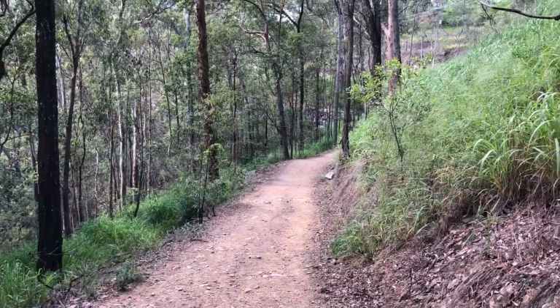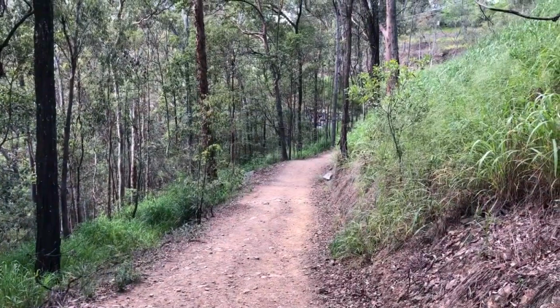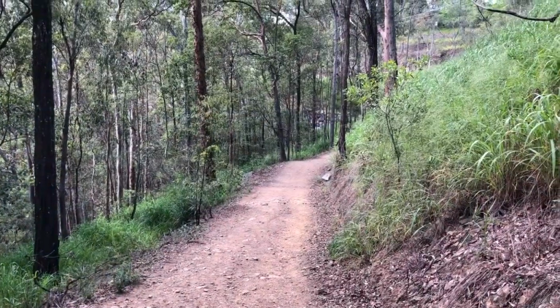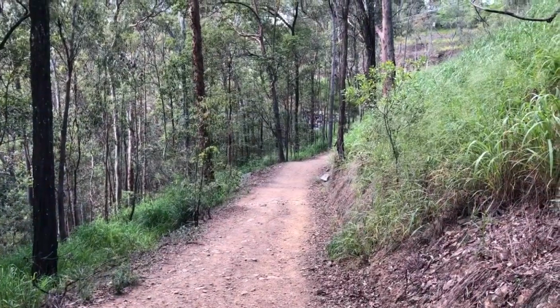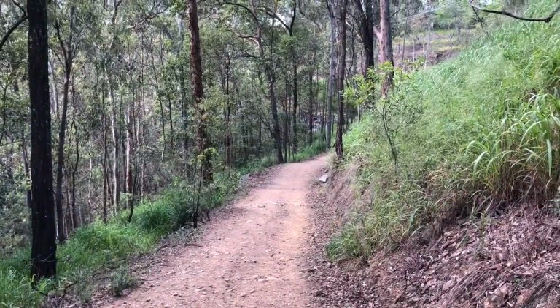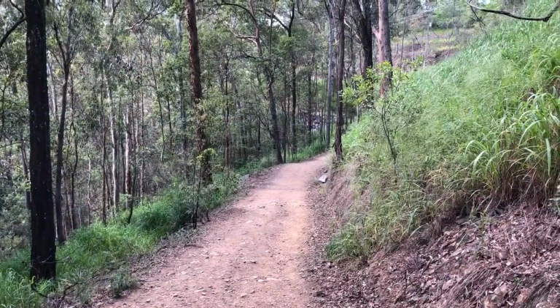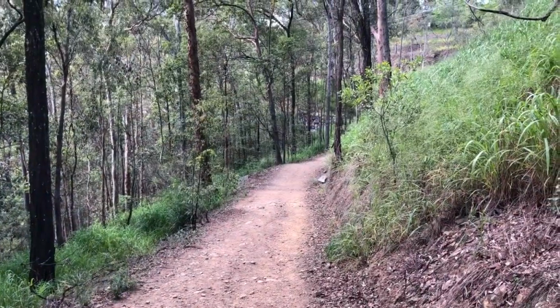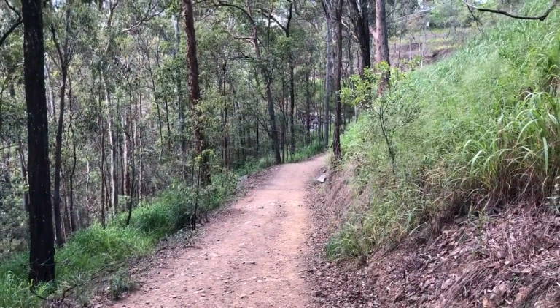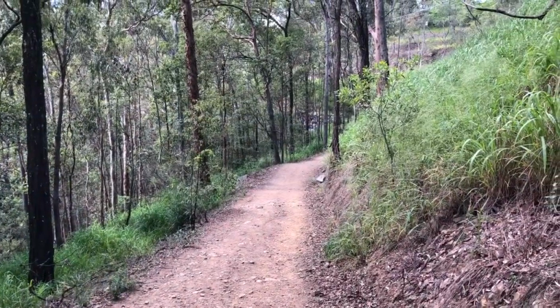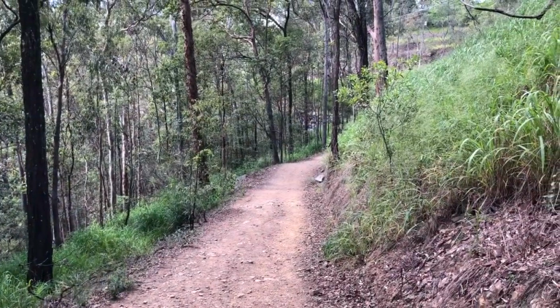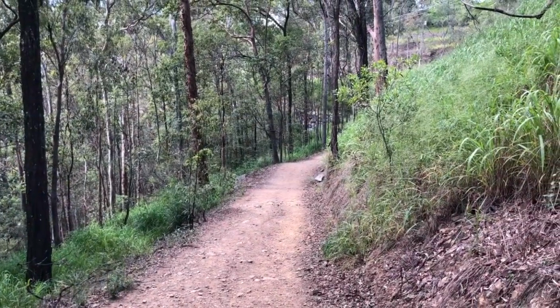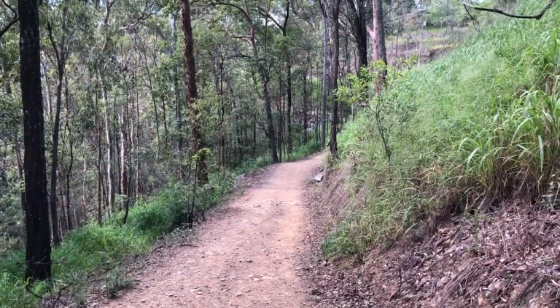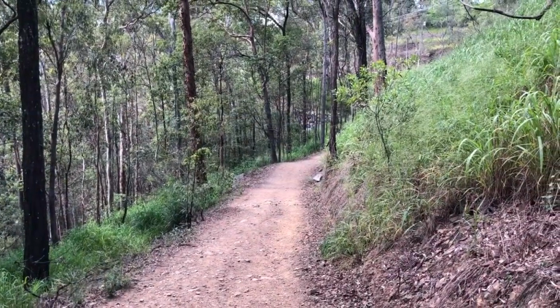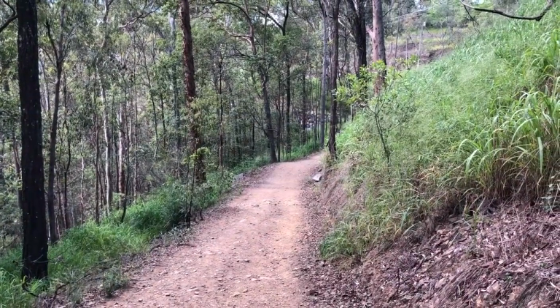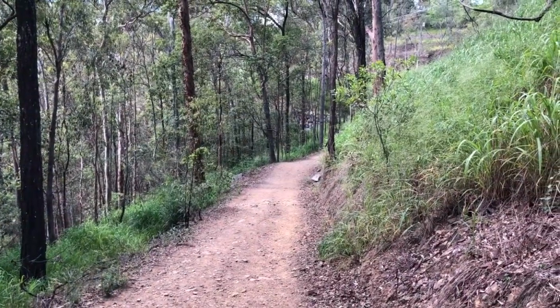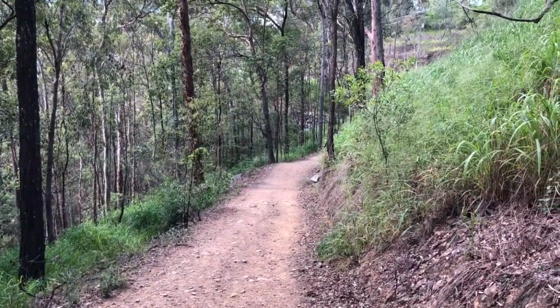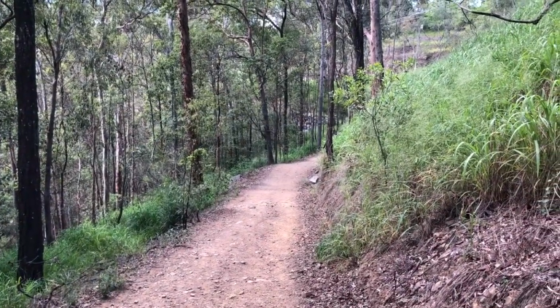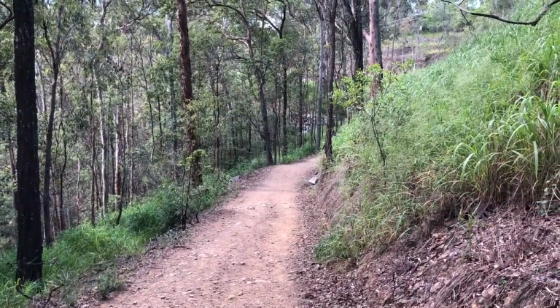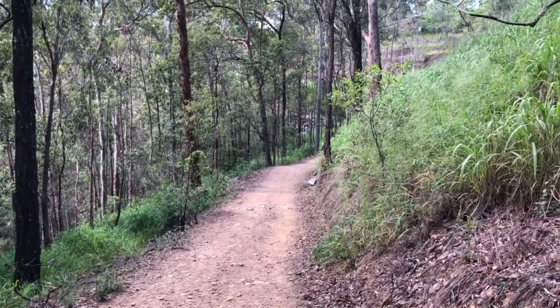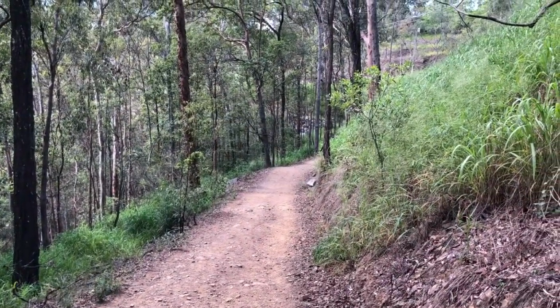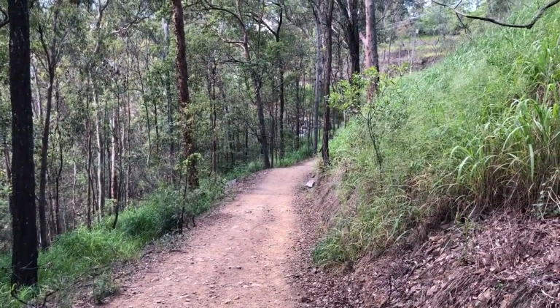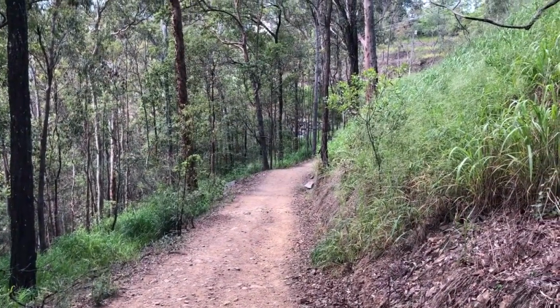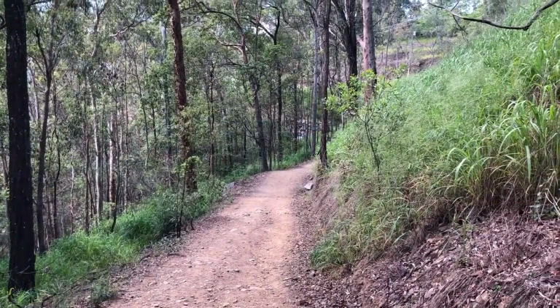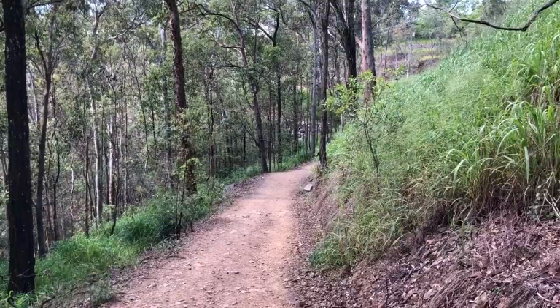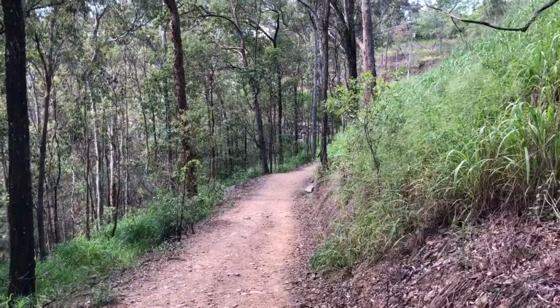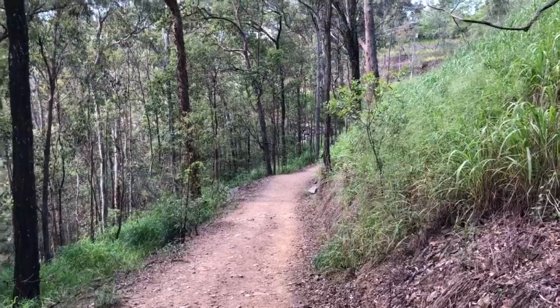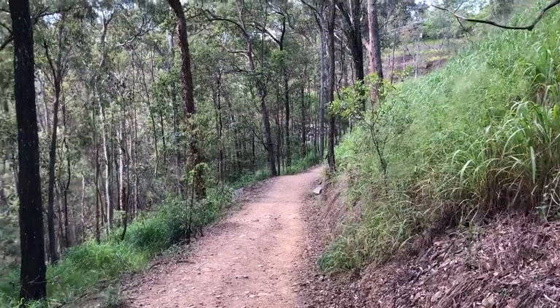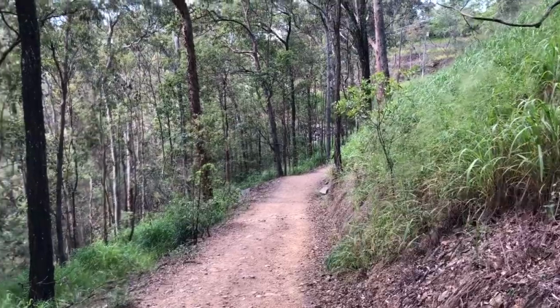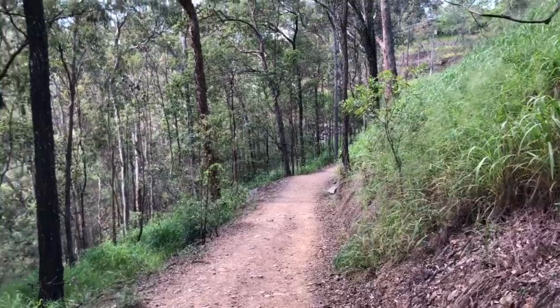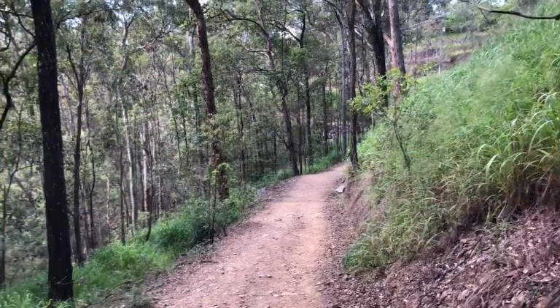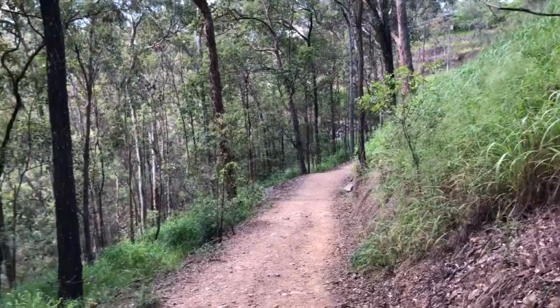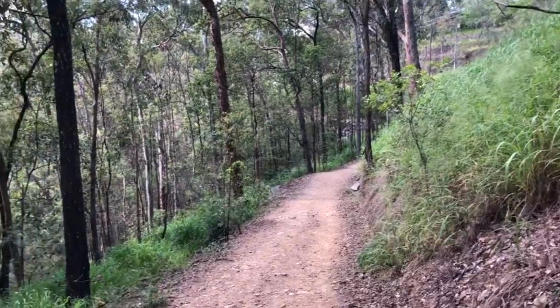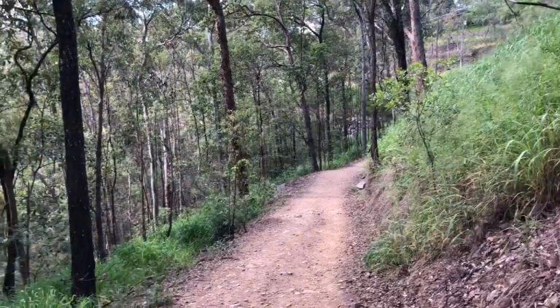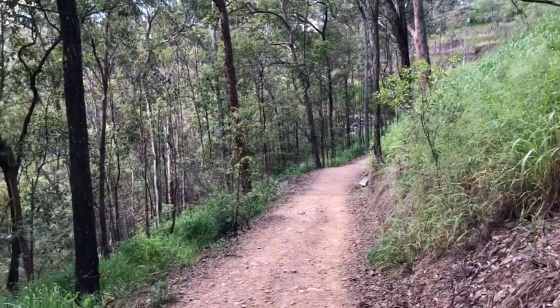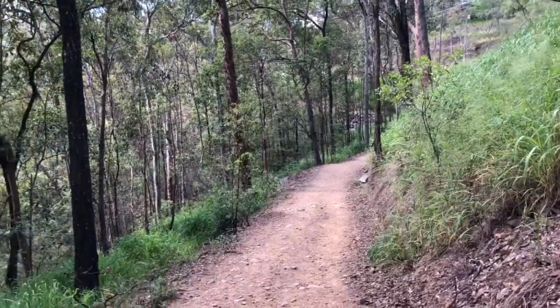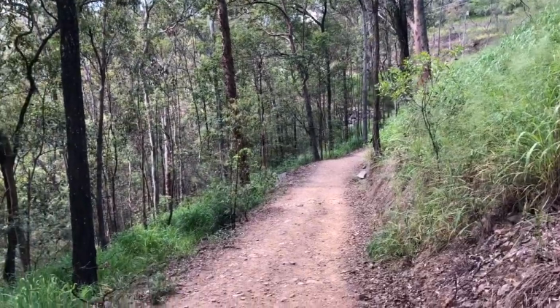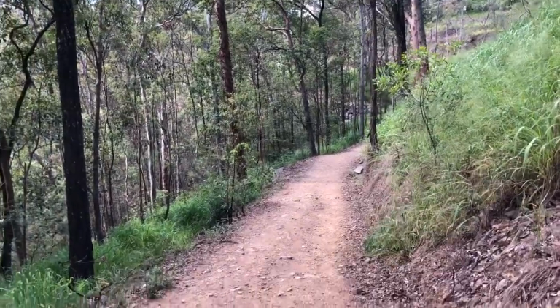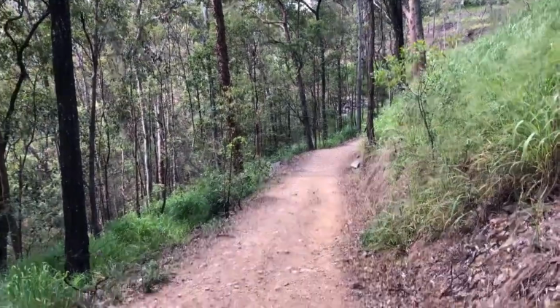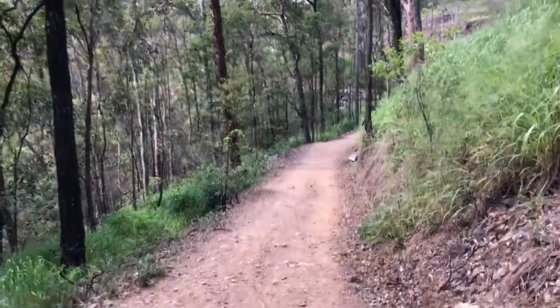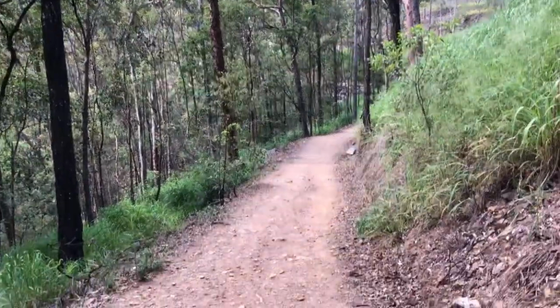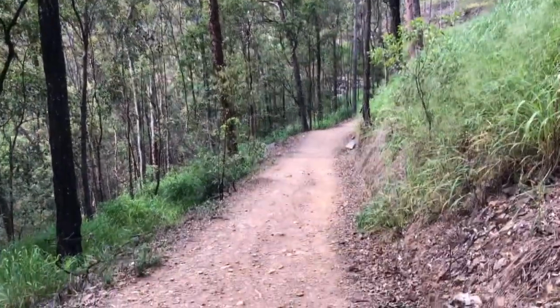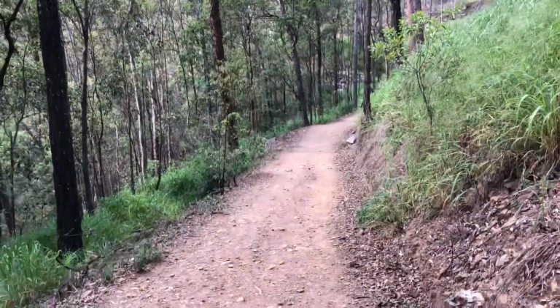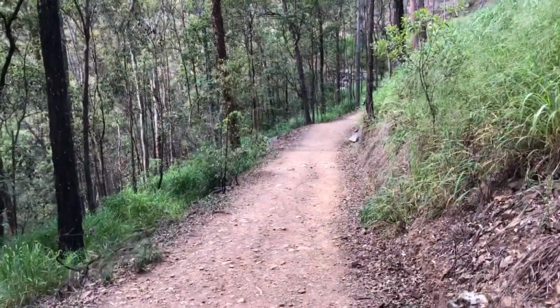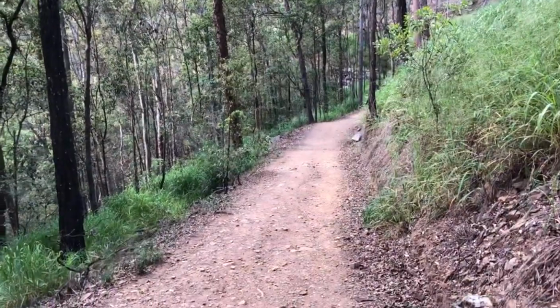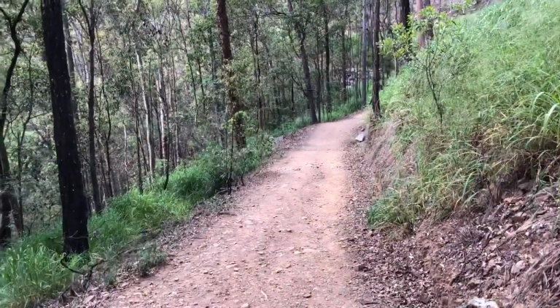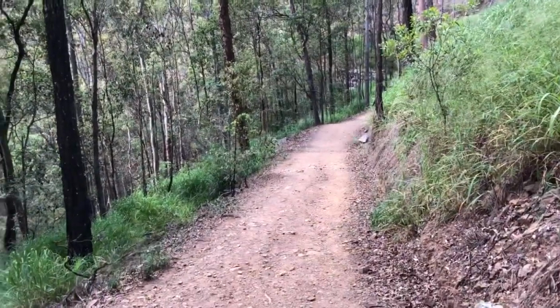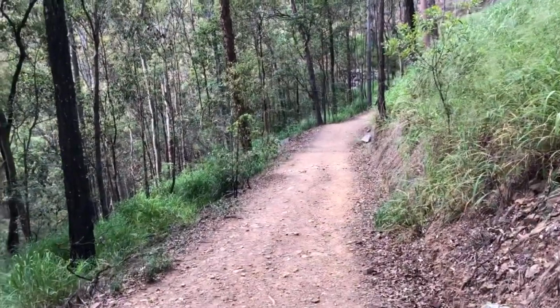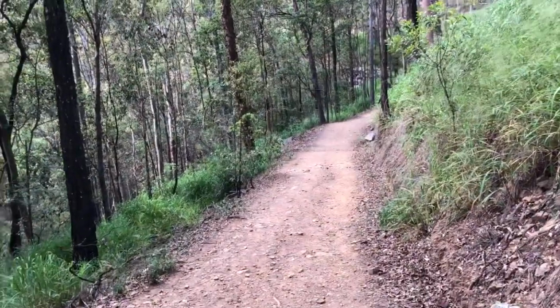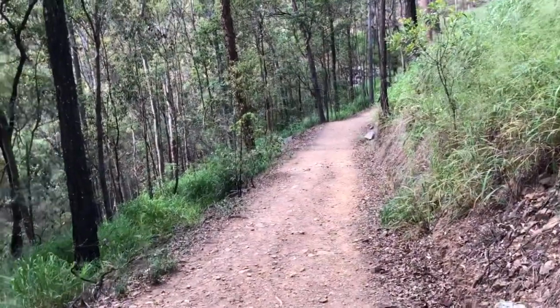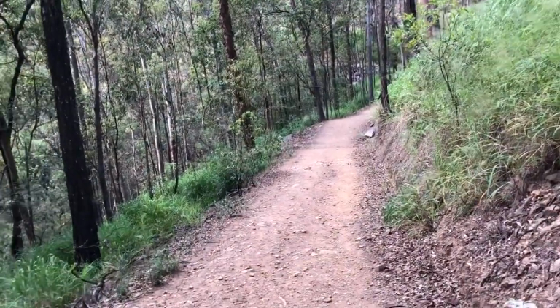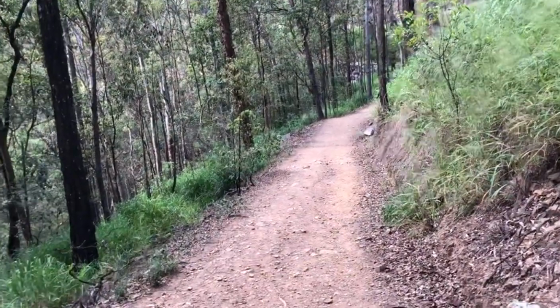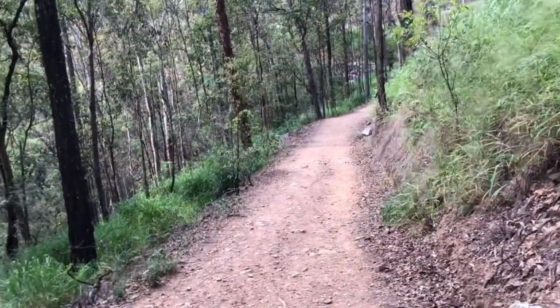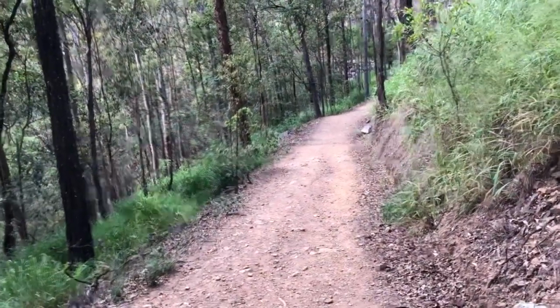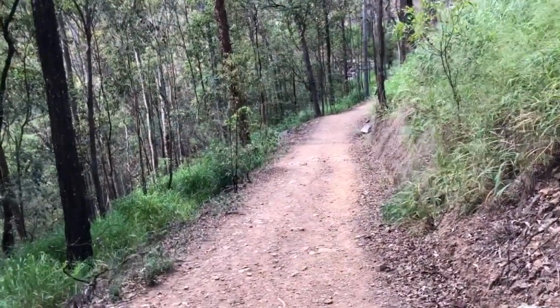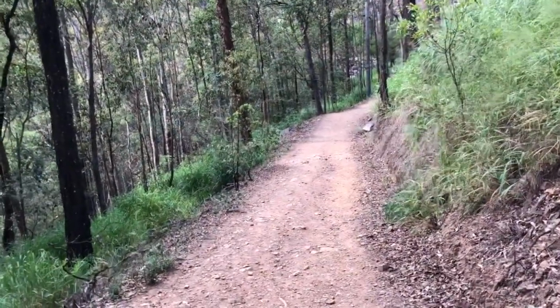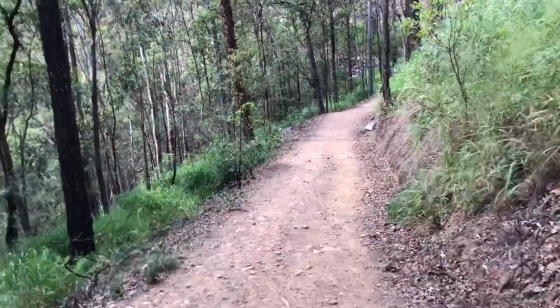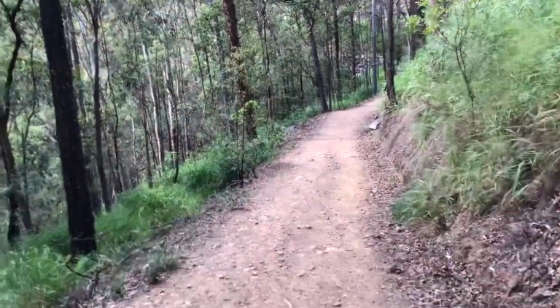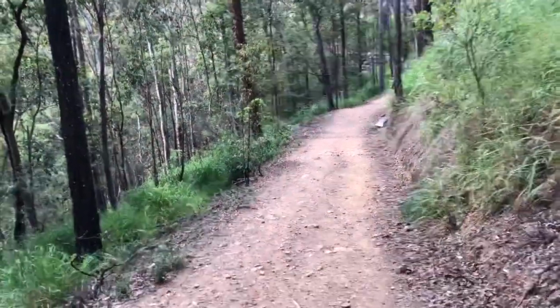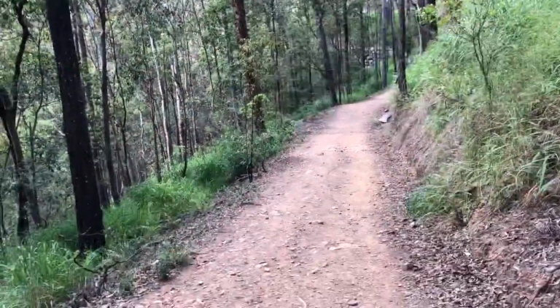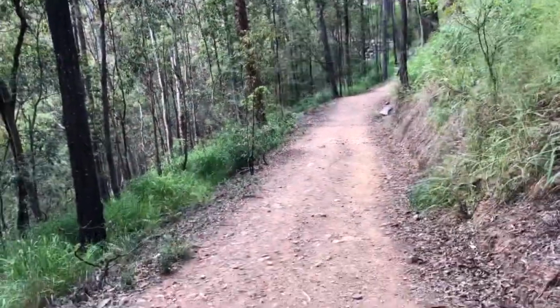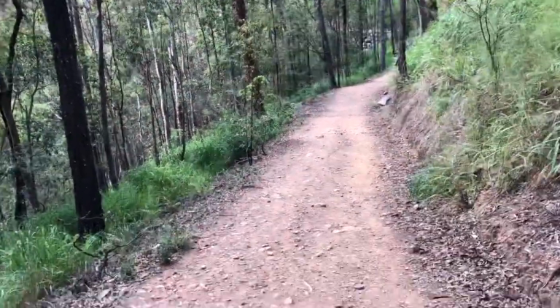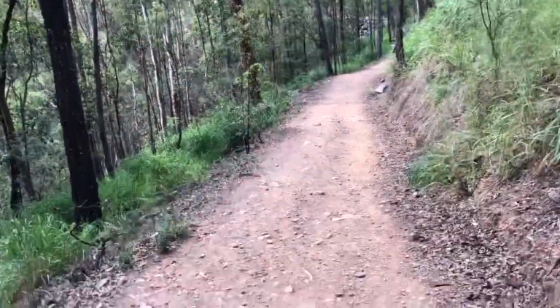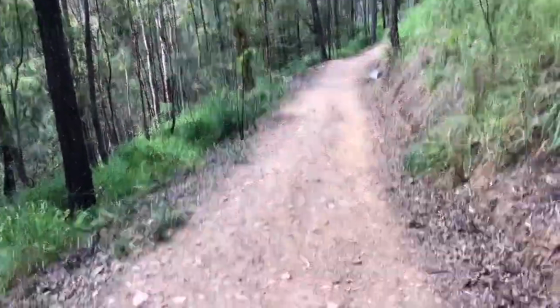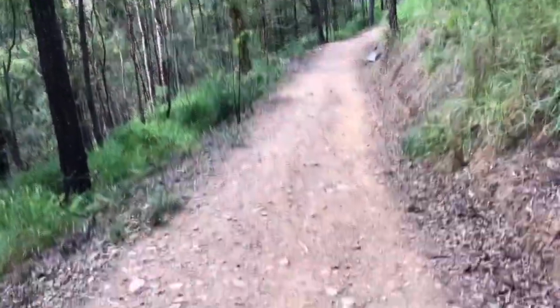Okay, so we're at the lookout. Now we're heading back to the Botanical Gardens, and this is the trail down to them.